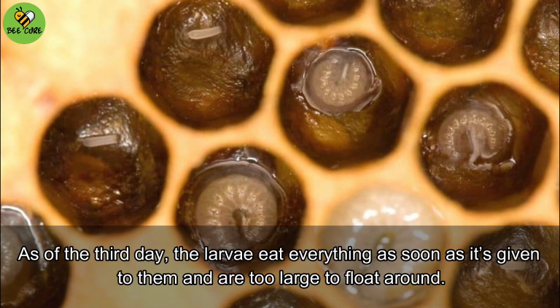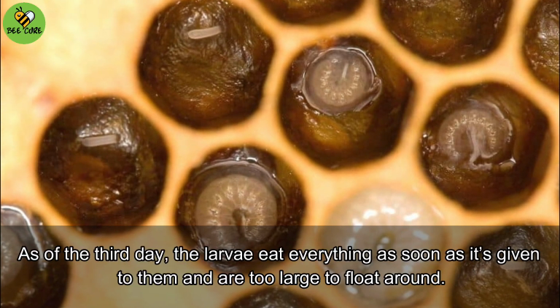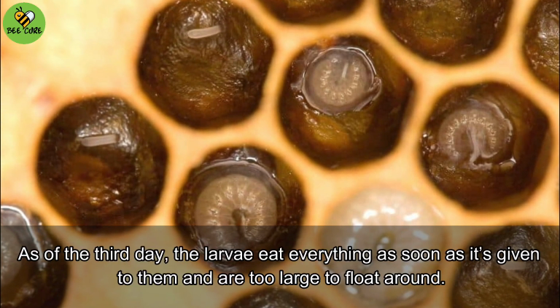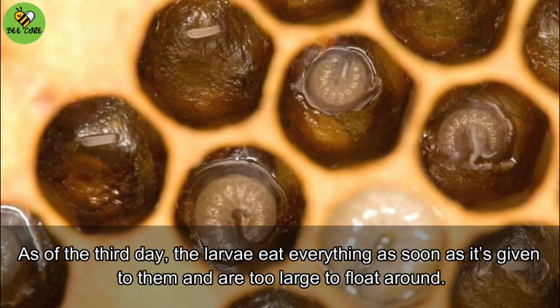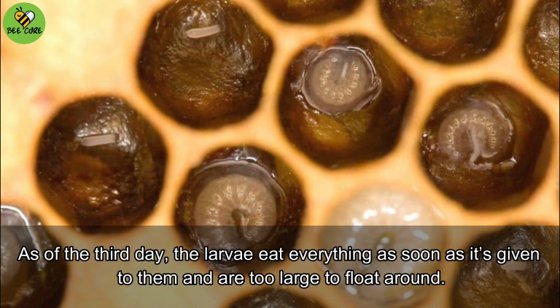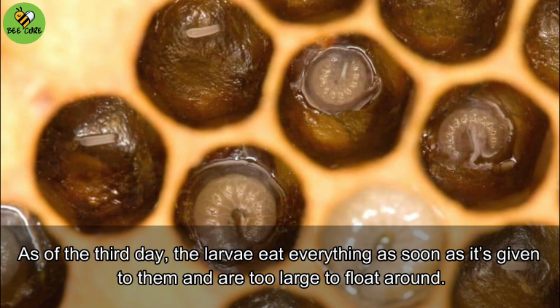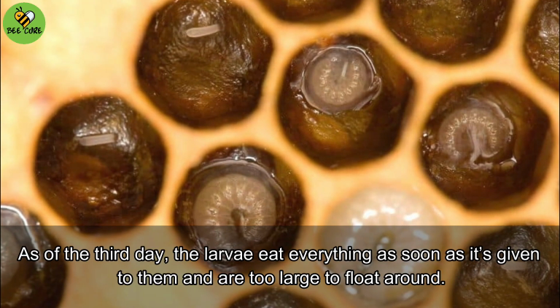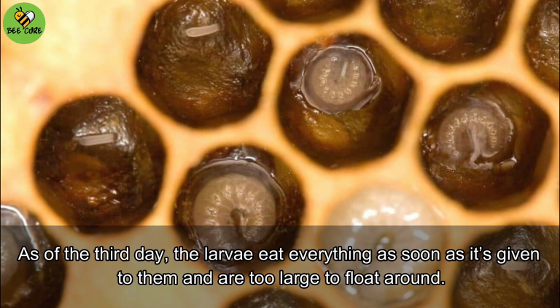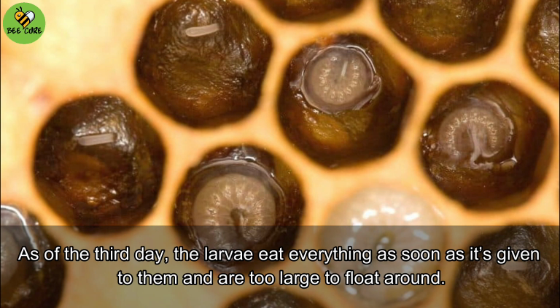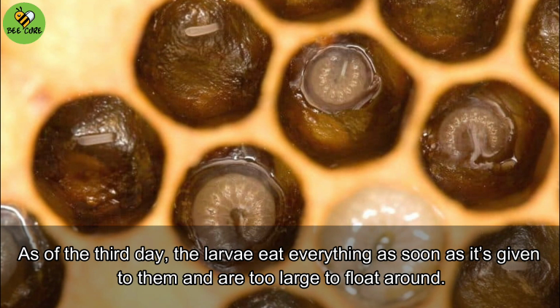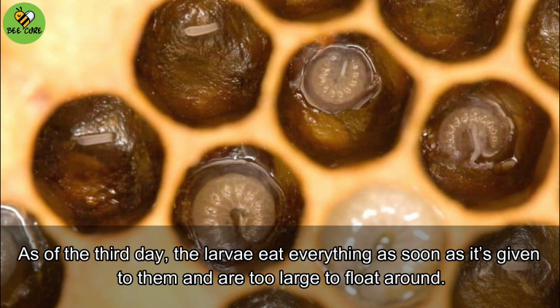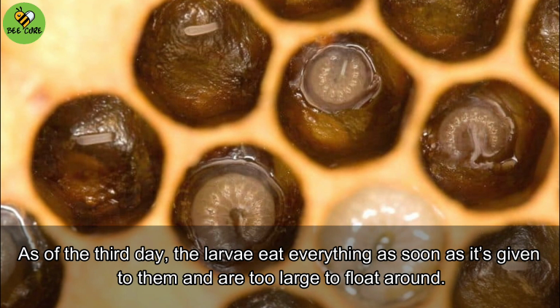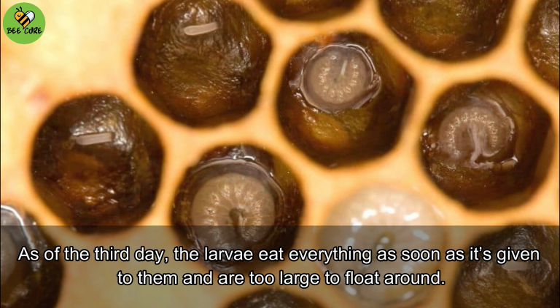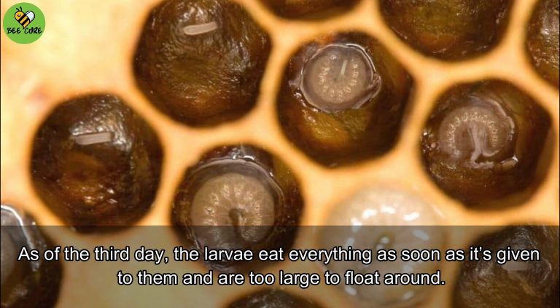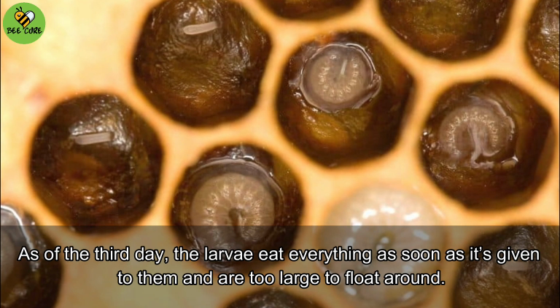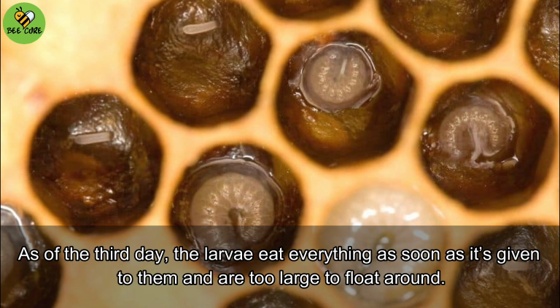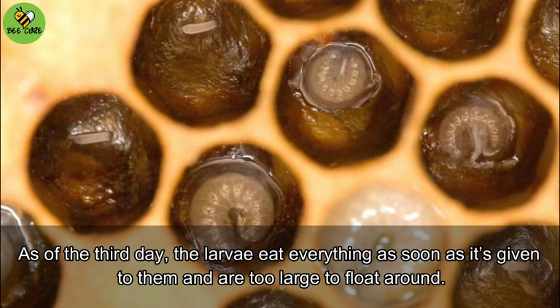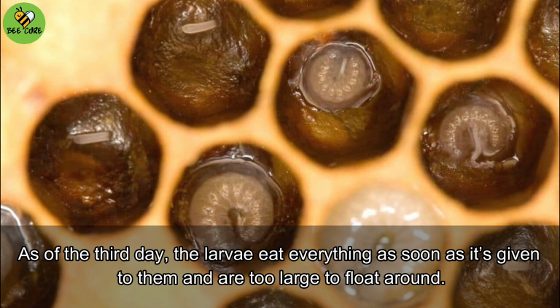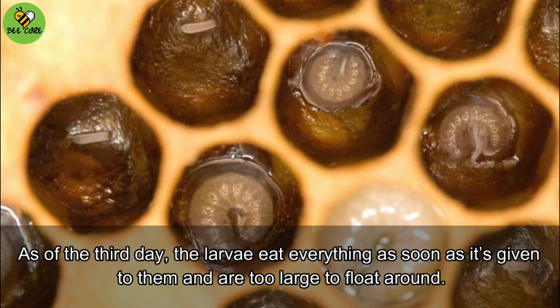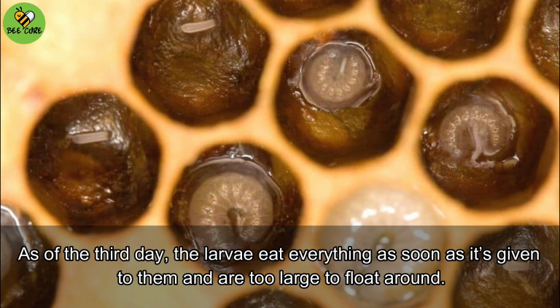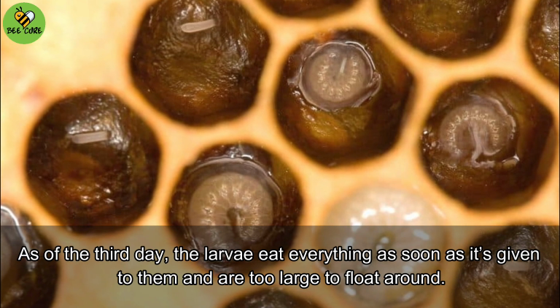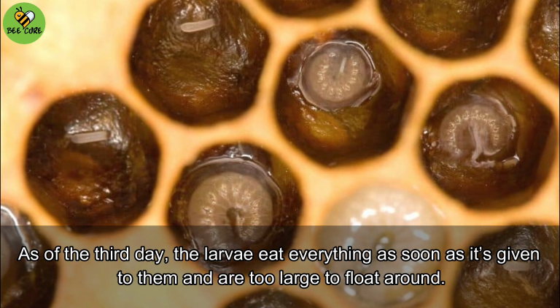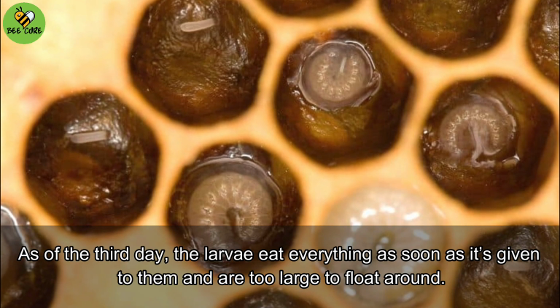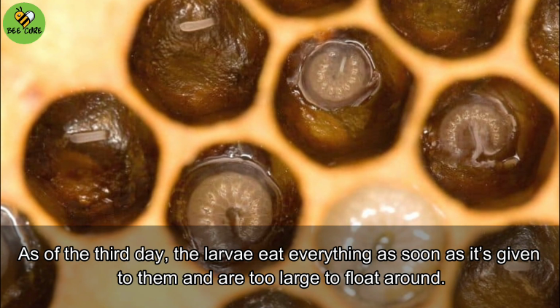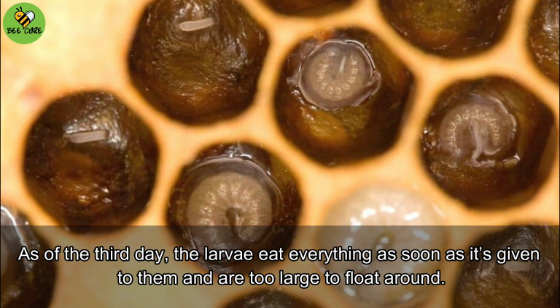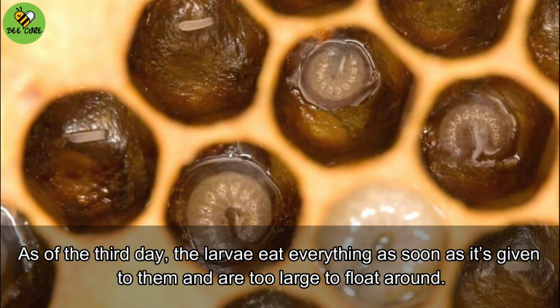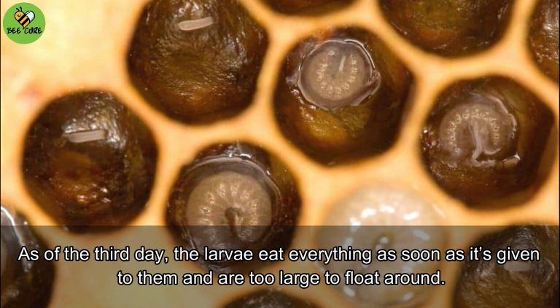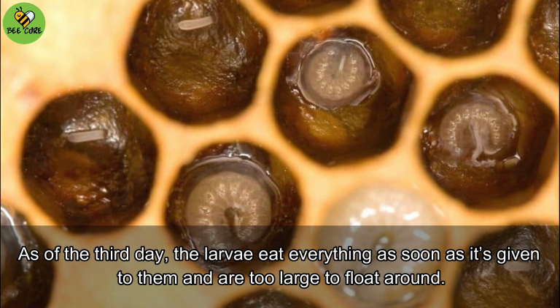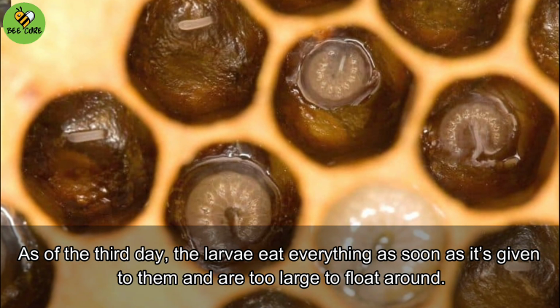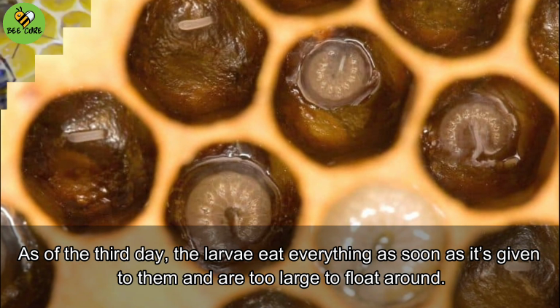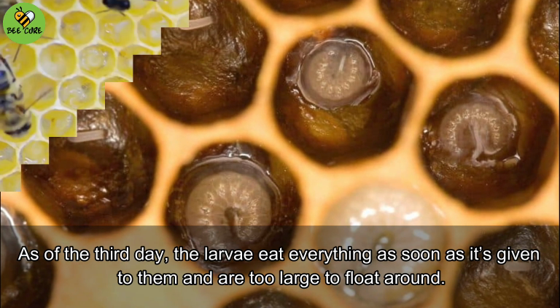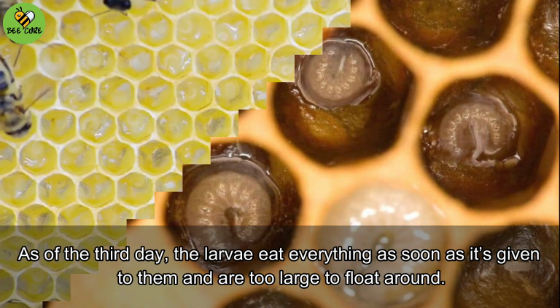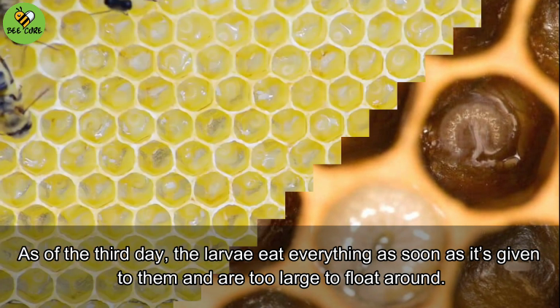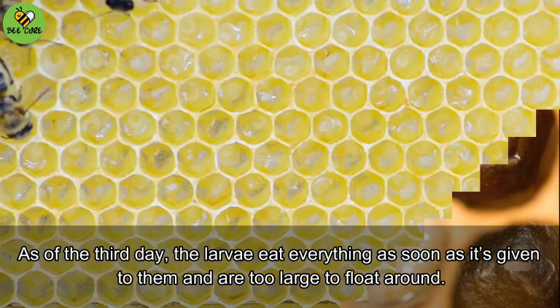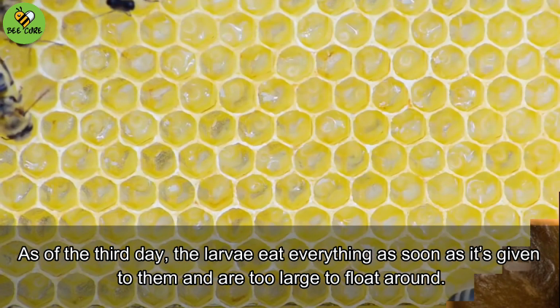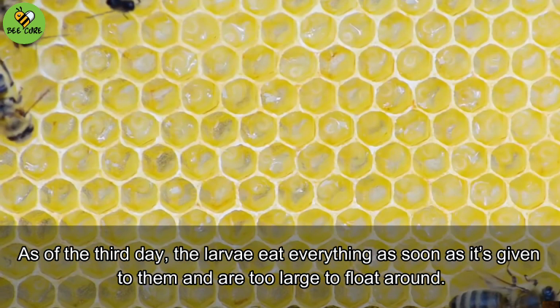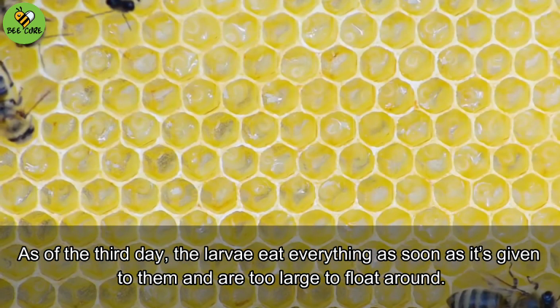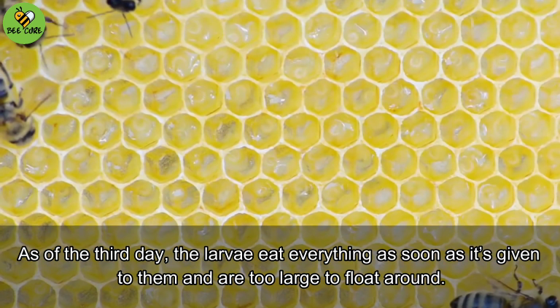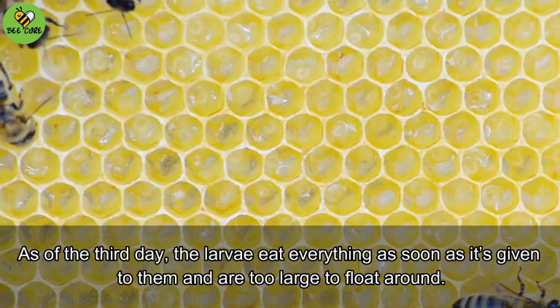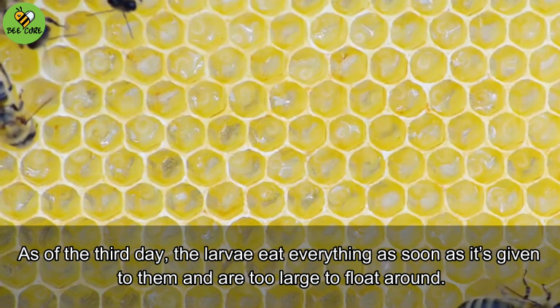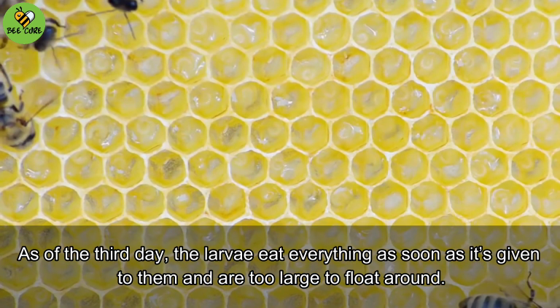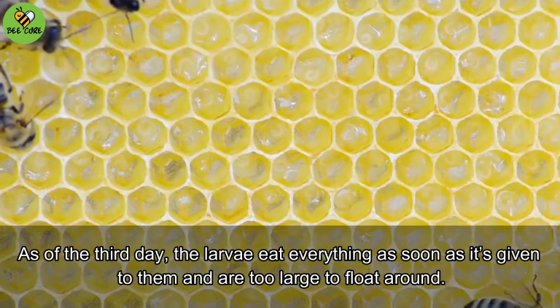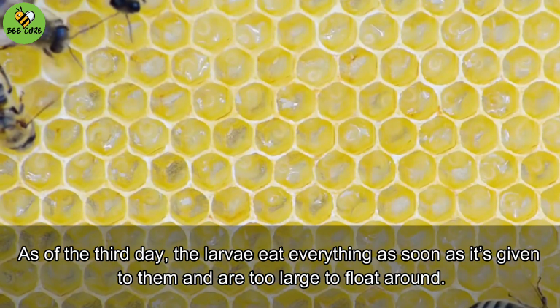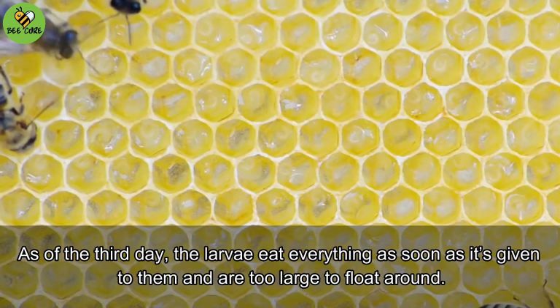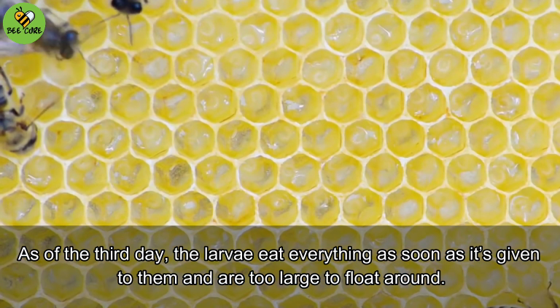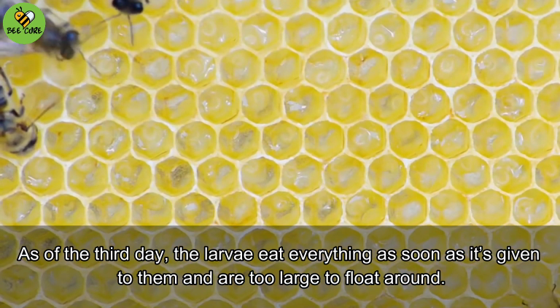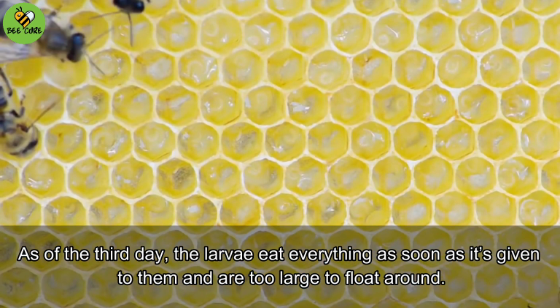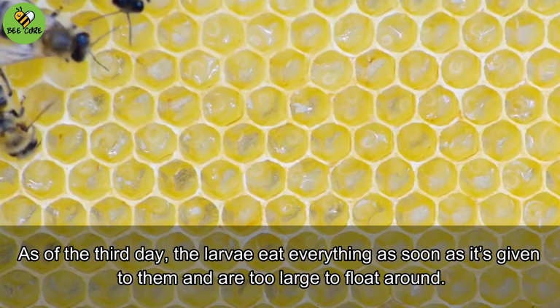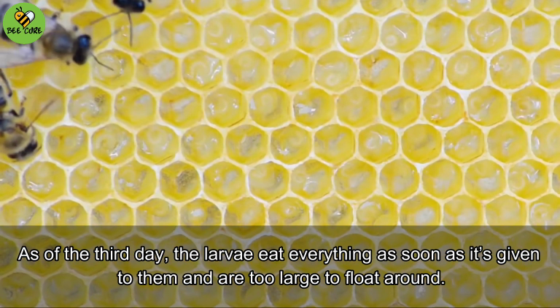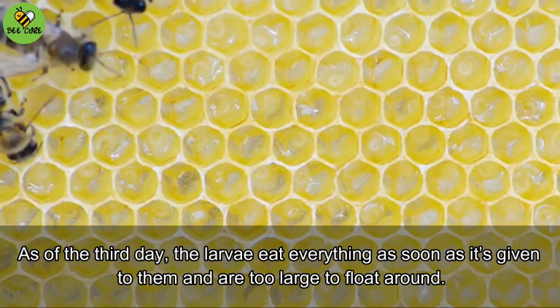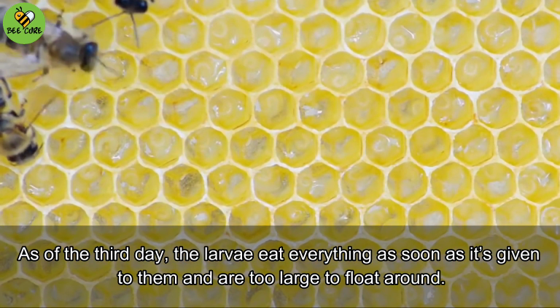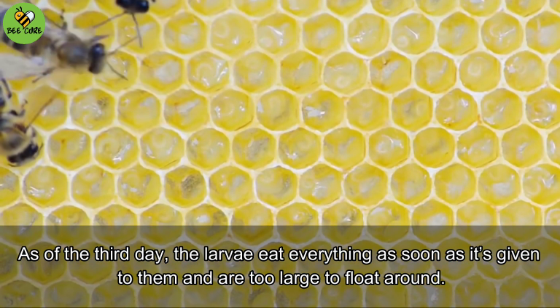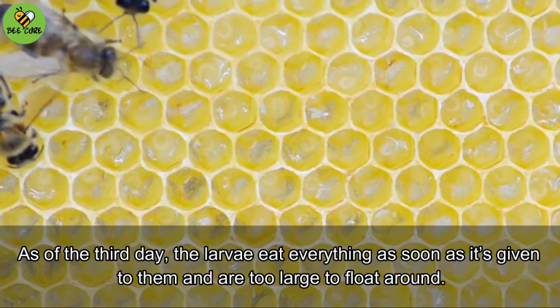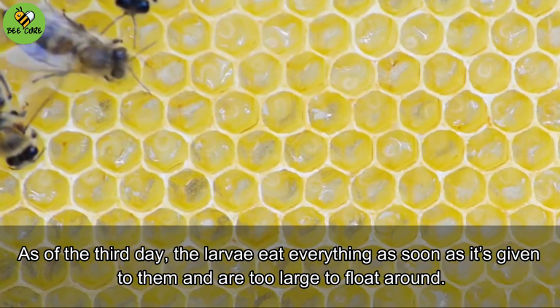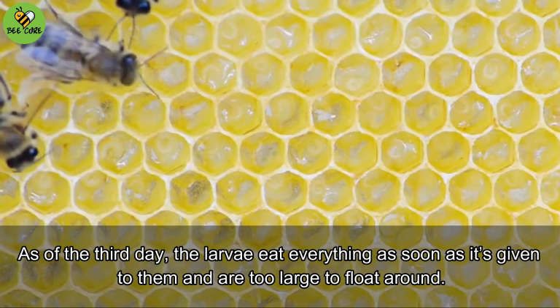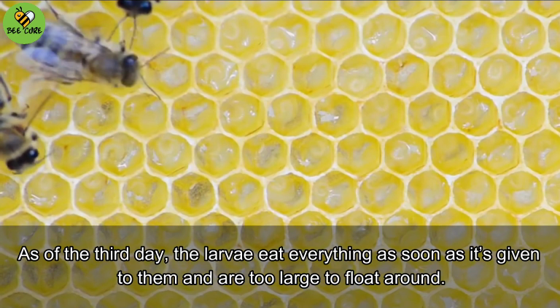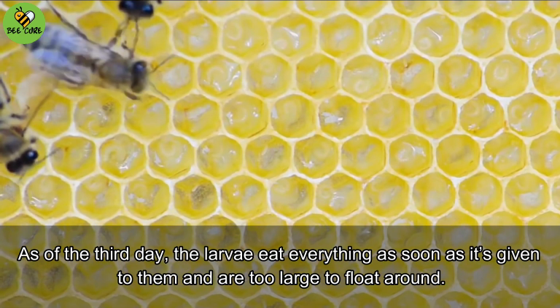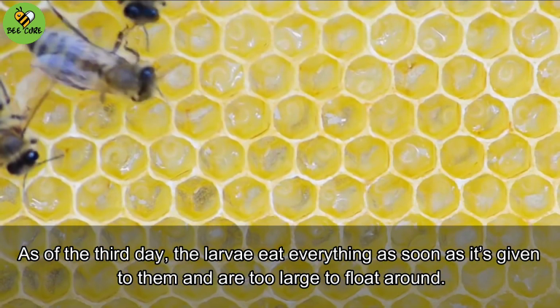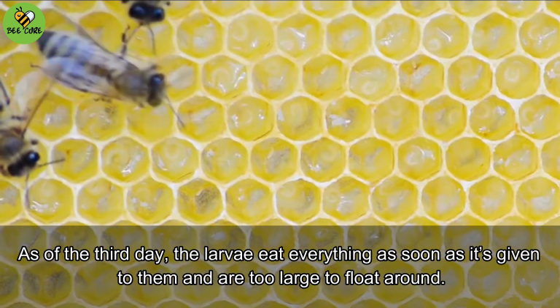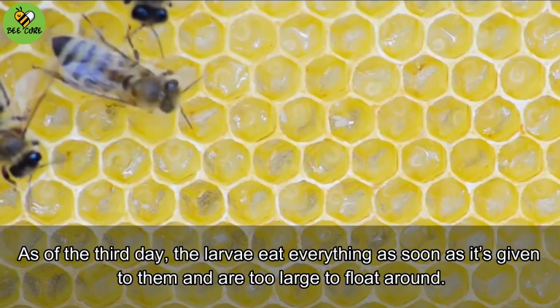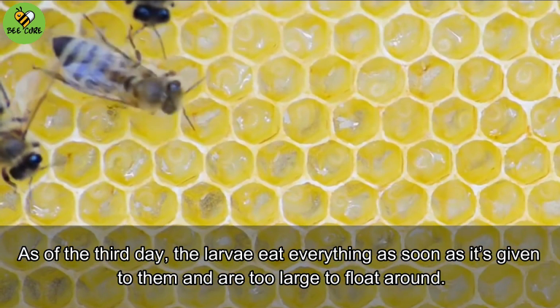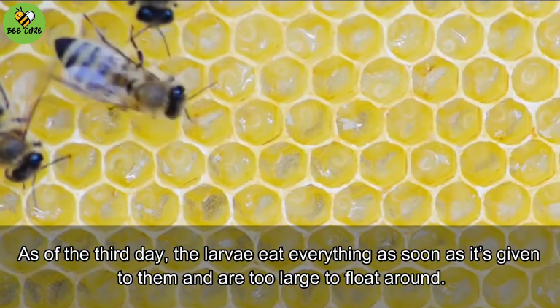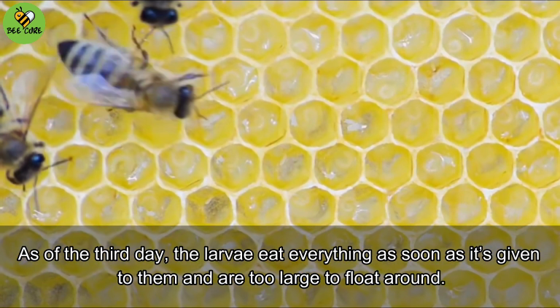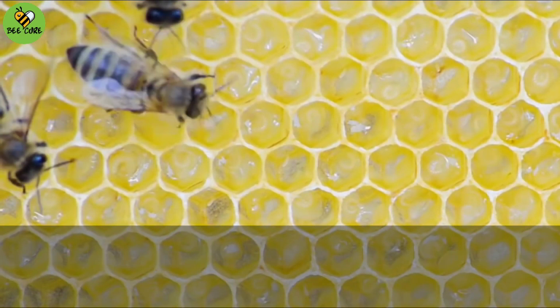As of the third day, the larvae eat everything as soon as it's given to them and are too large to float around.